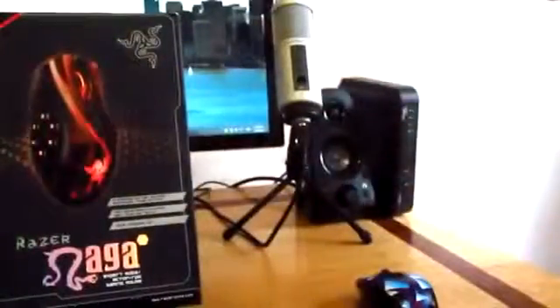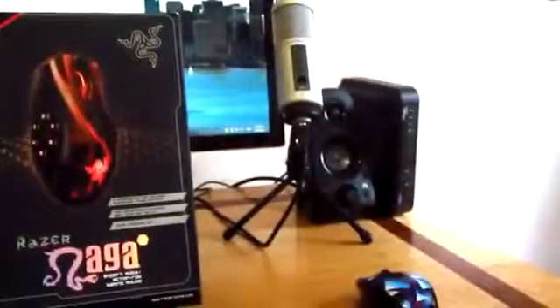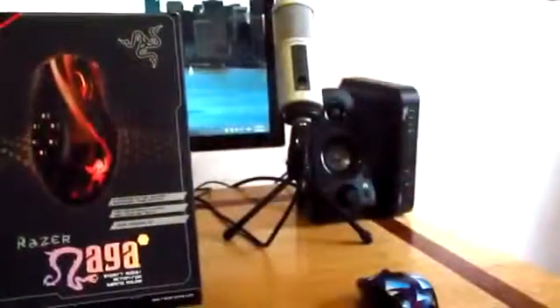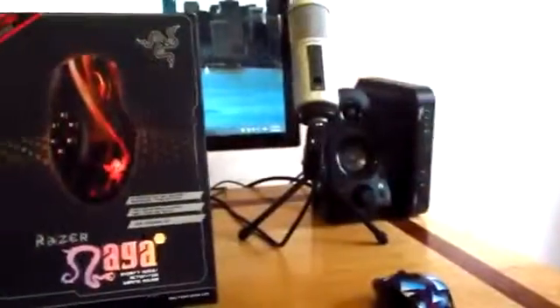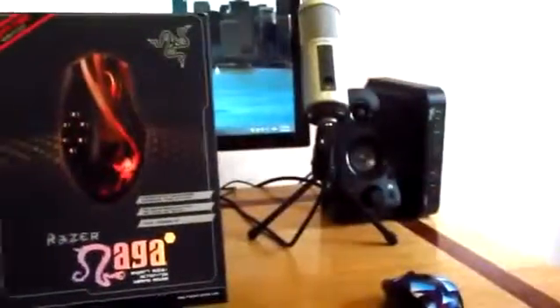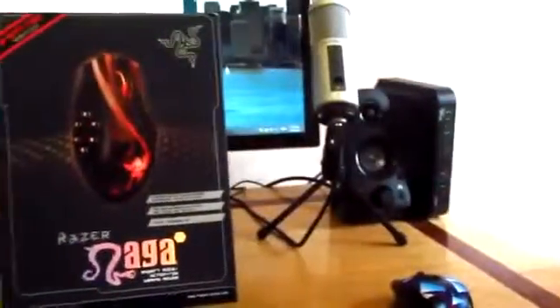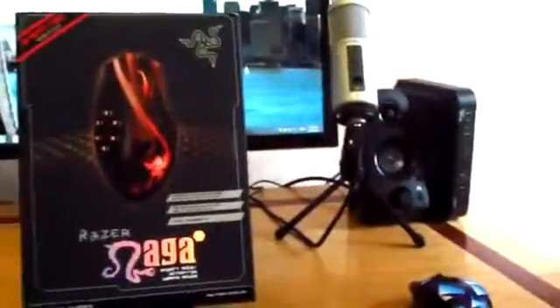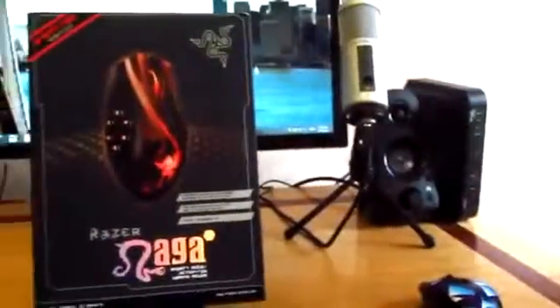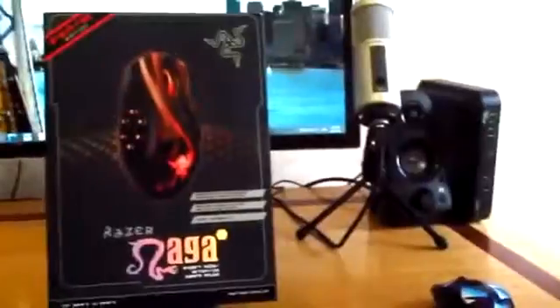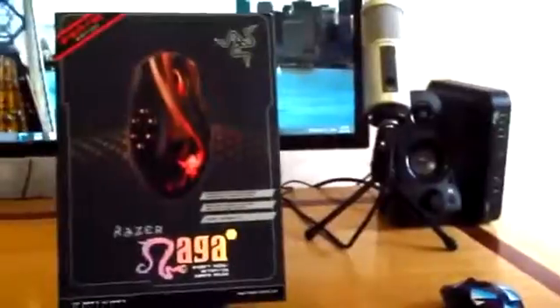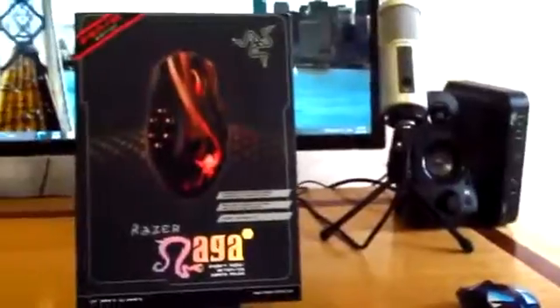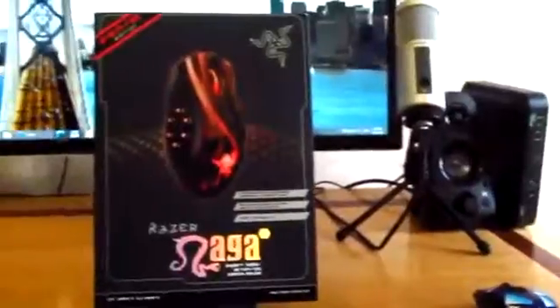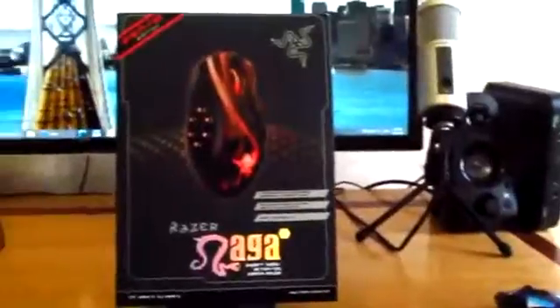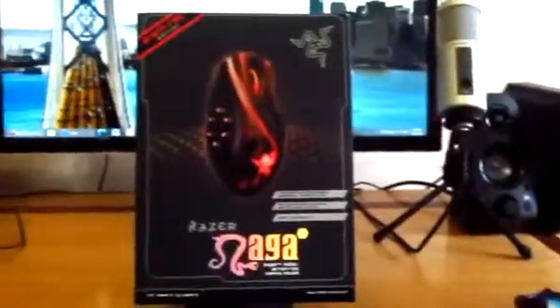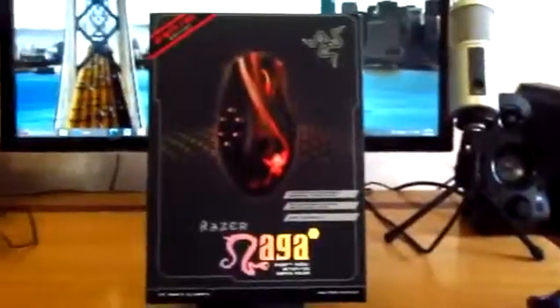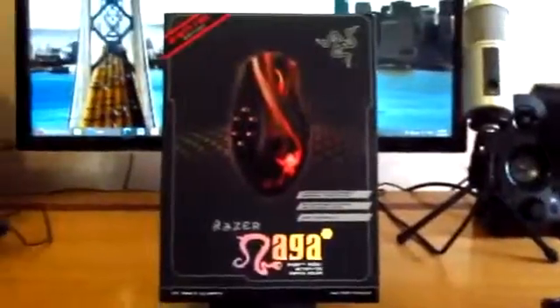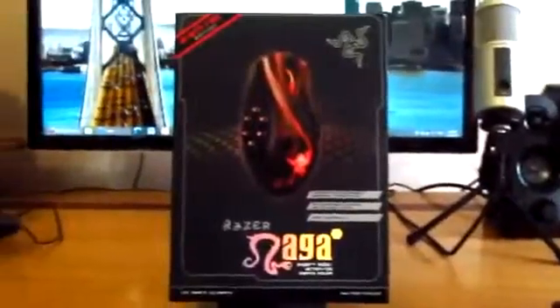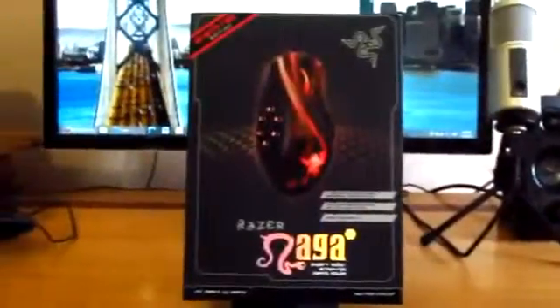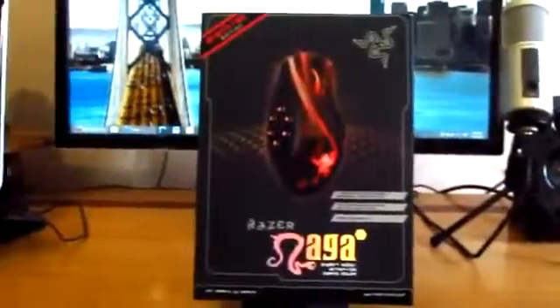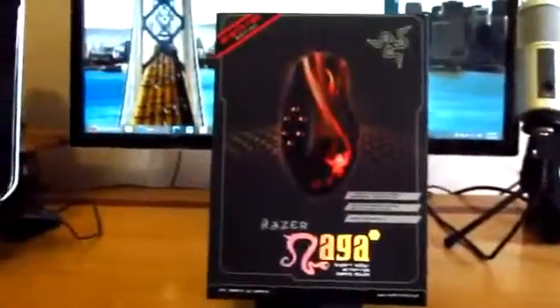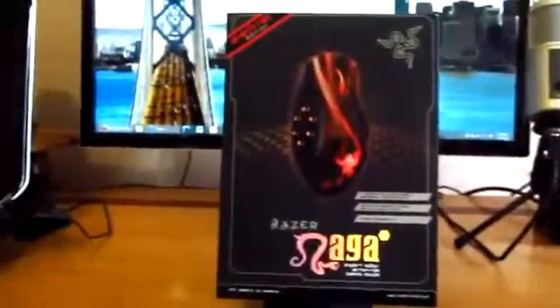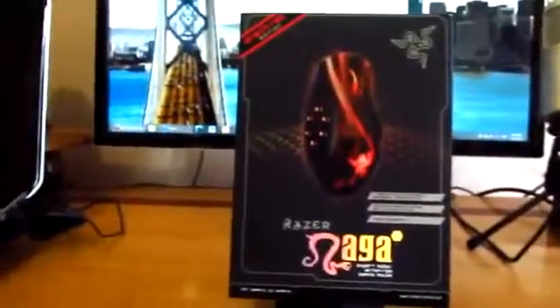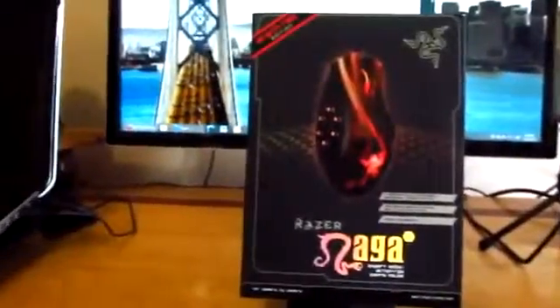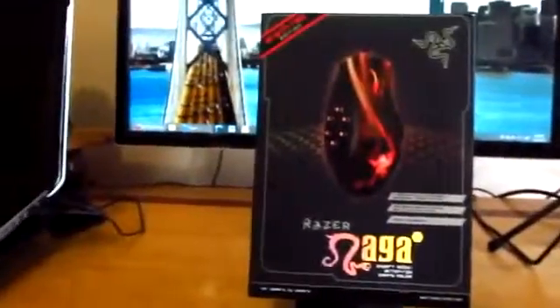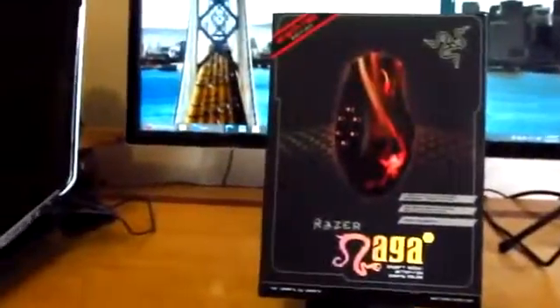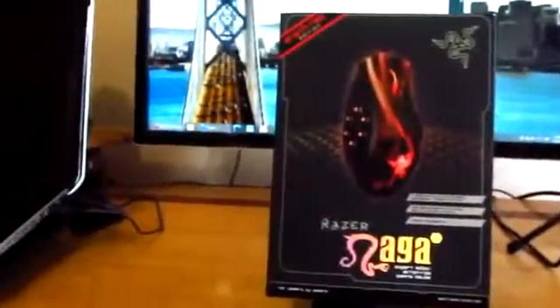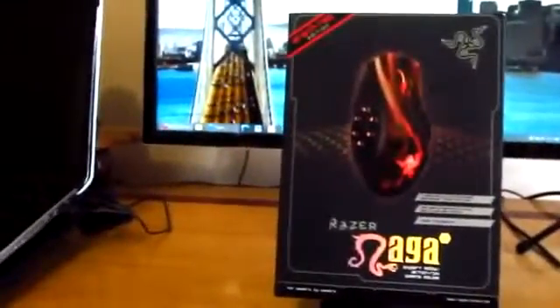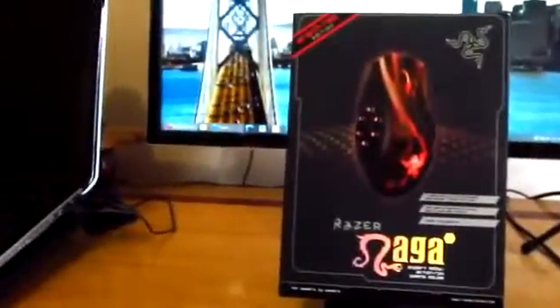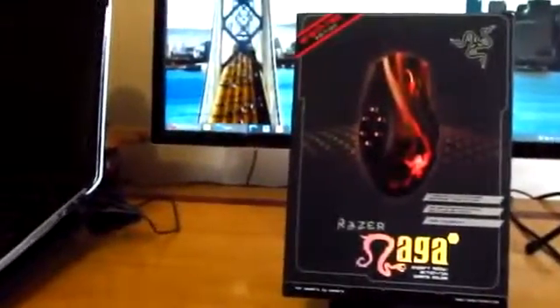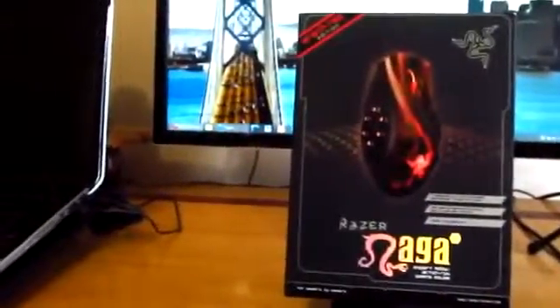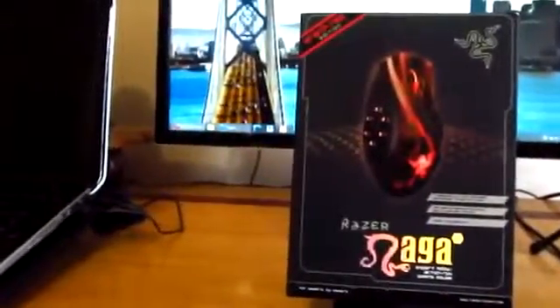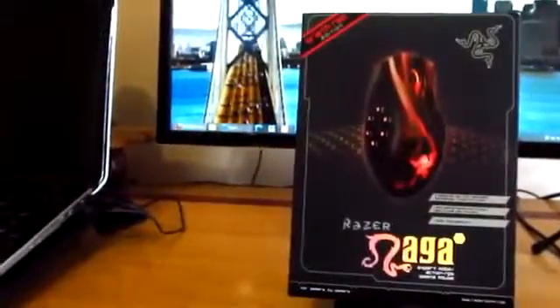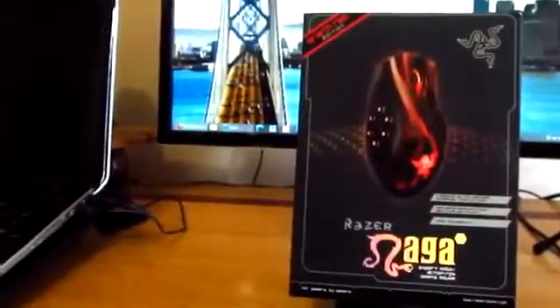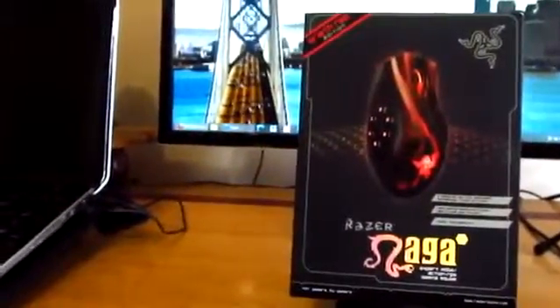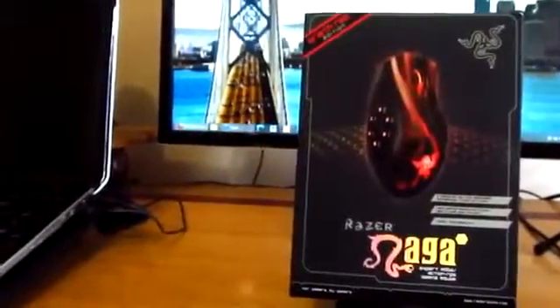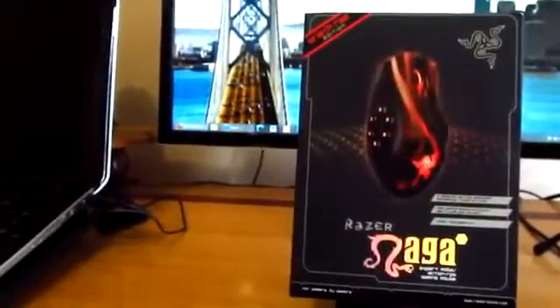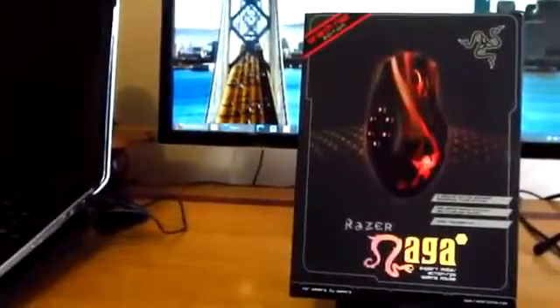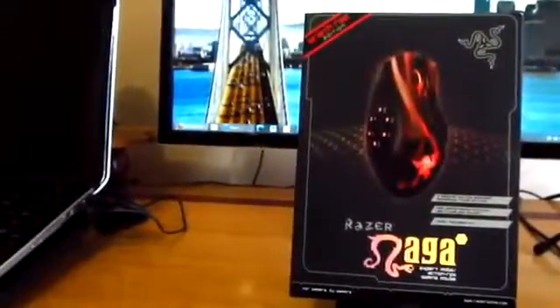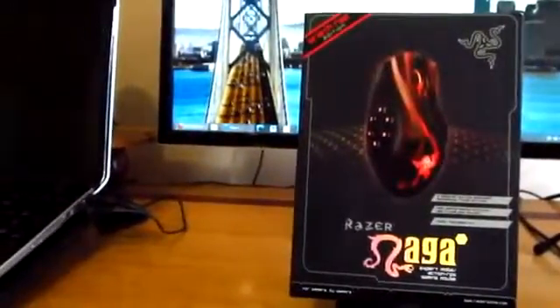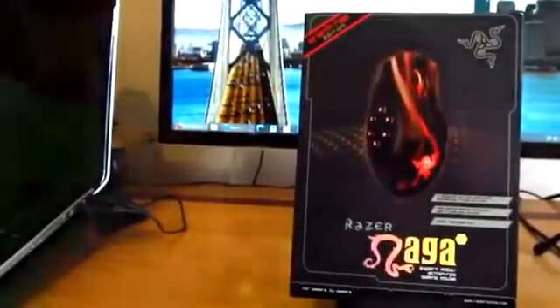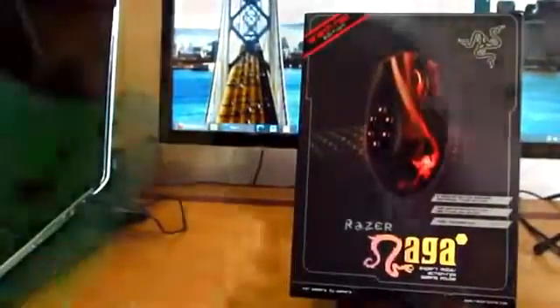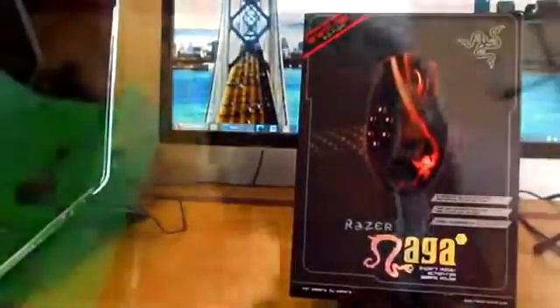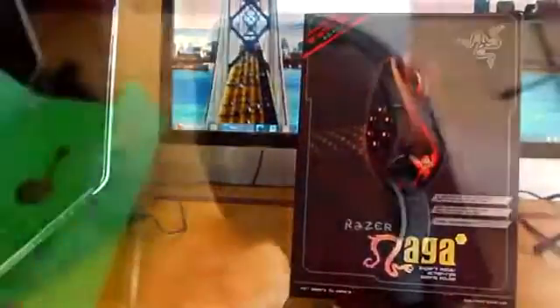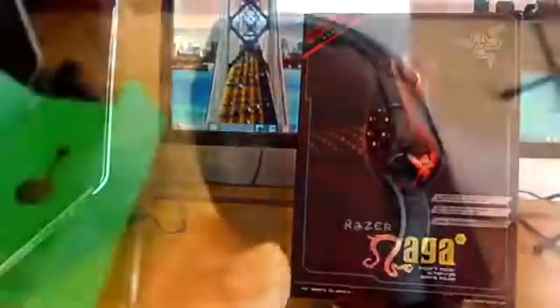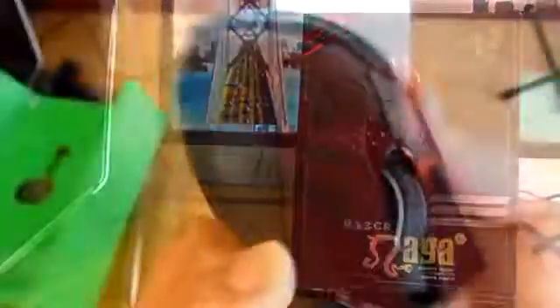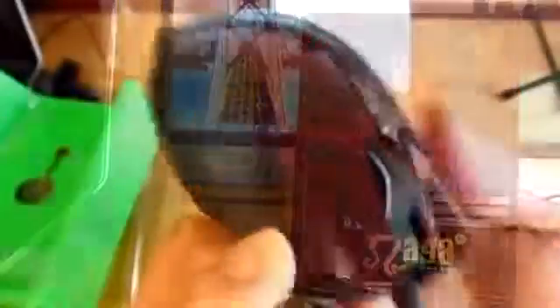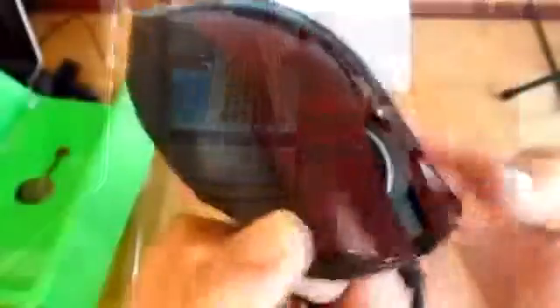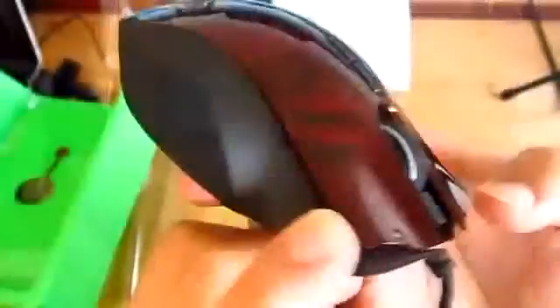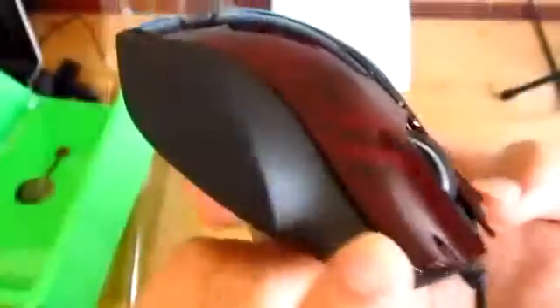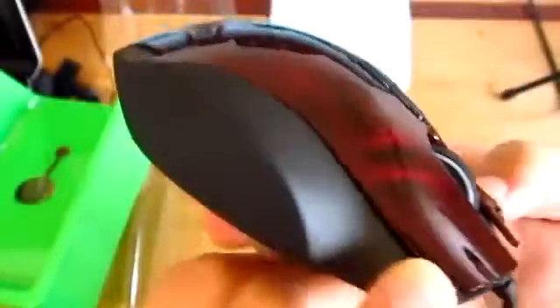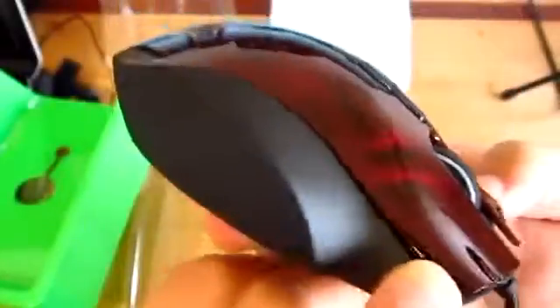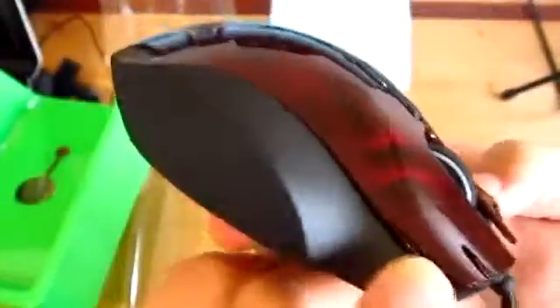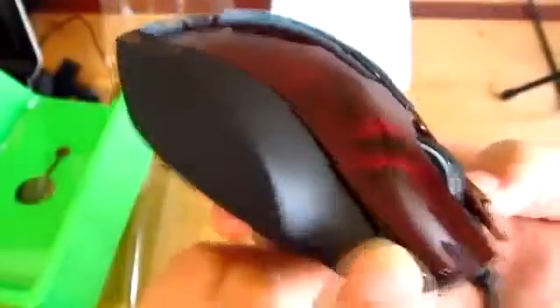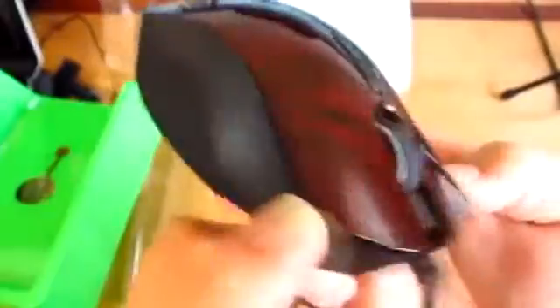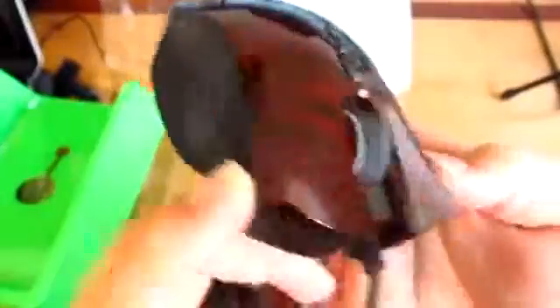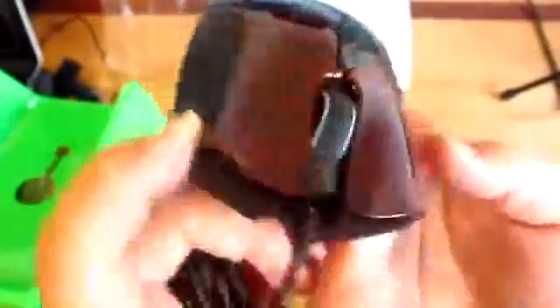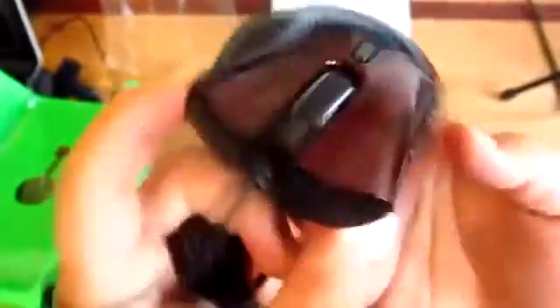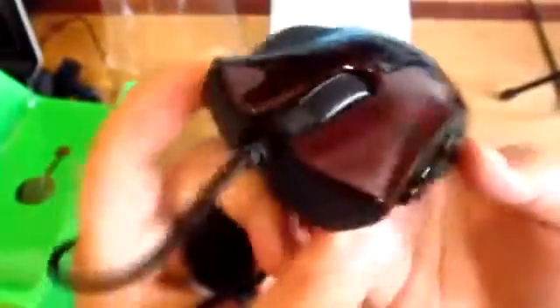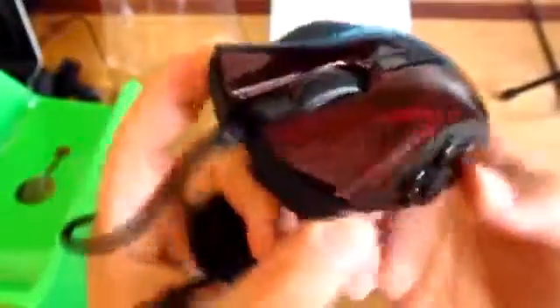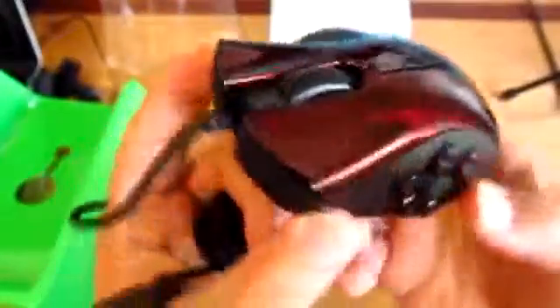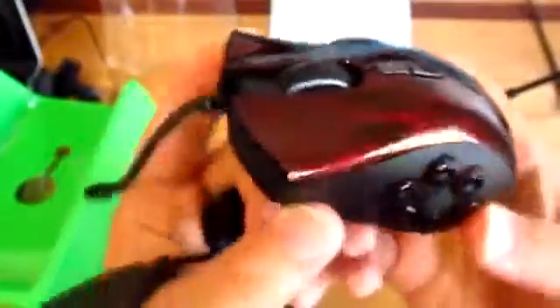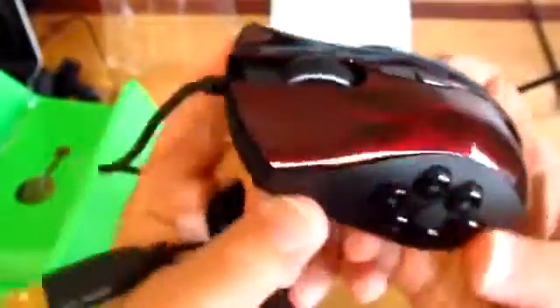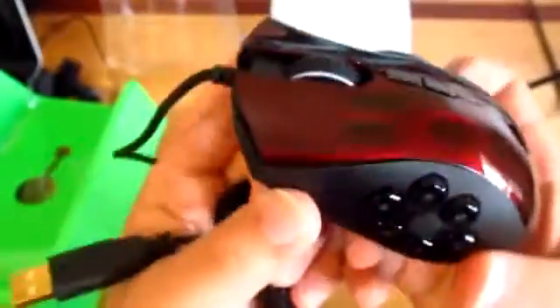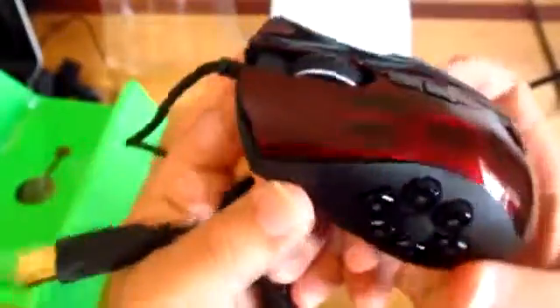So there you have it guys, that is the unboxing of the Razer Naga Hex. Thank you all for watching, I'm Jens Garcia and I'll see you all in the next one.